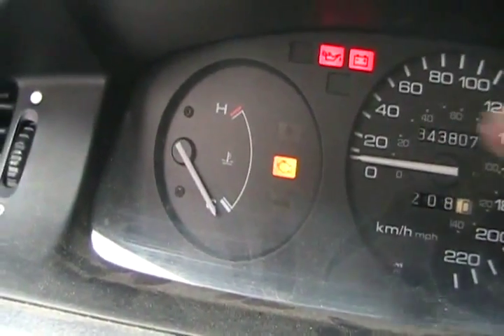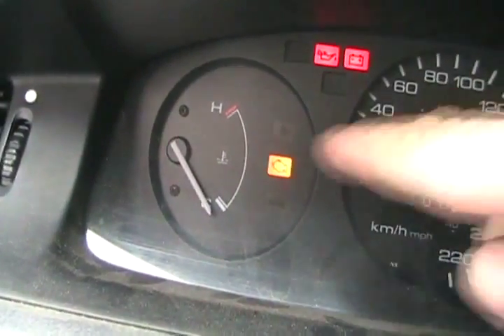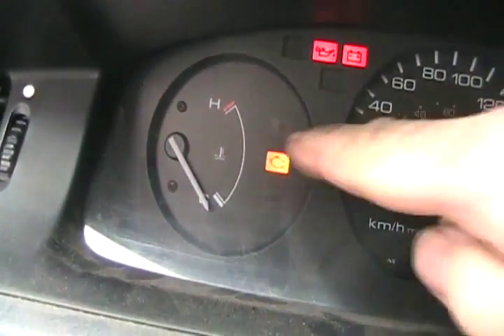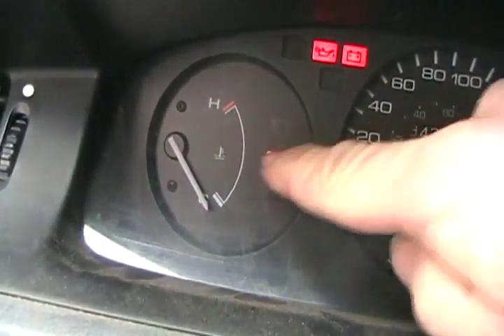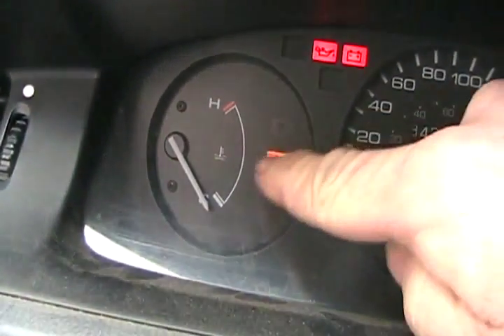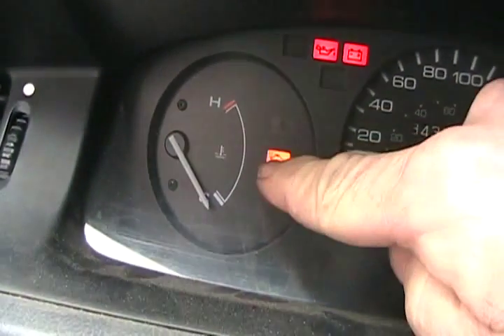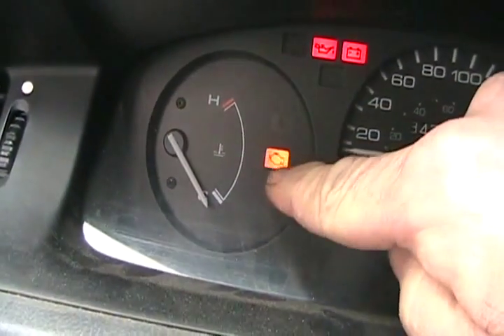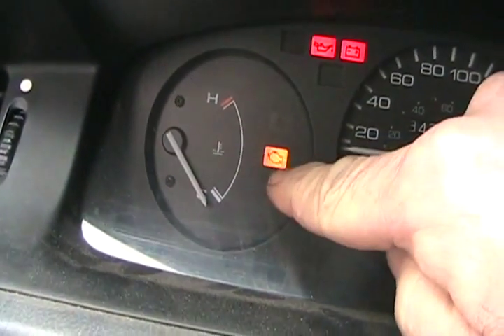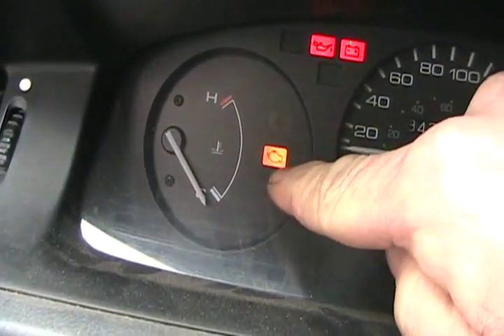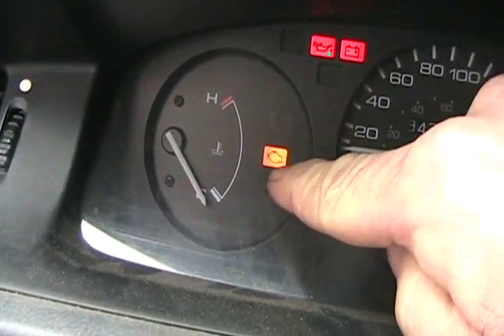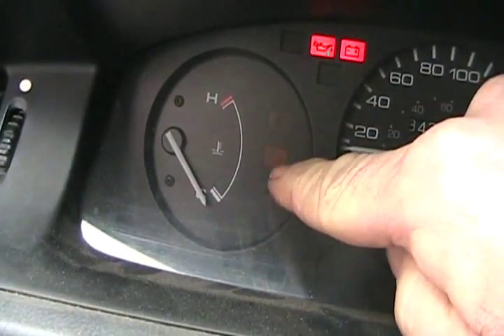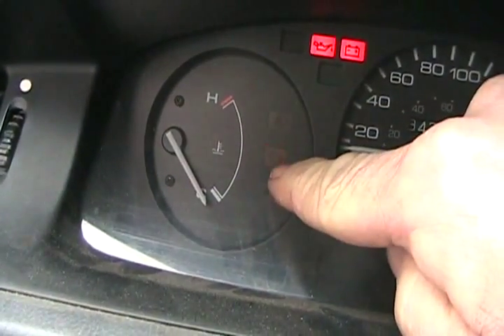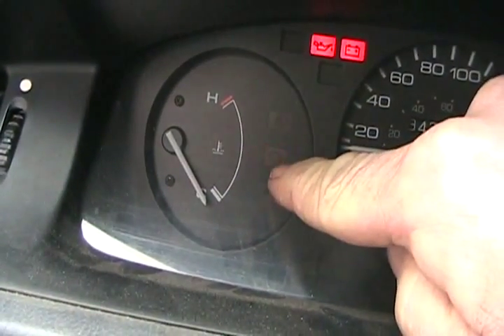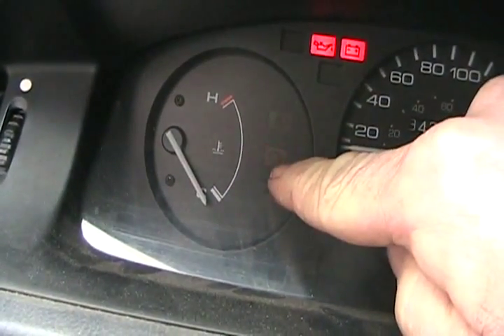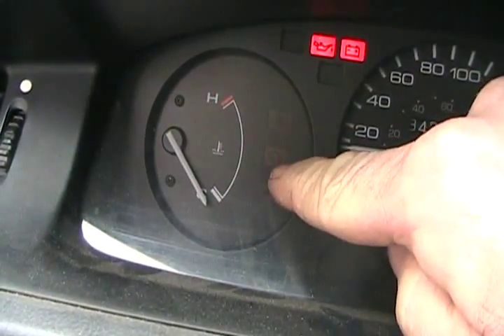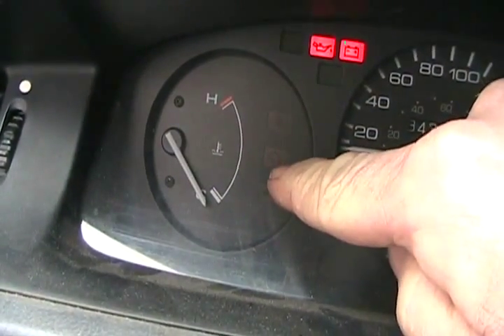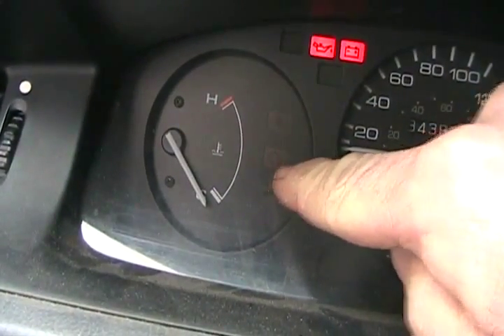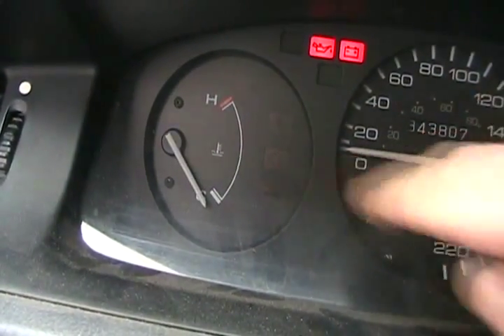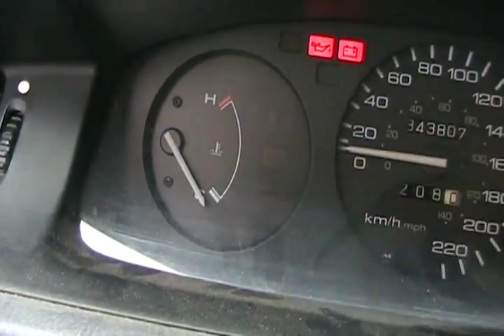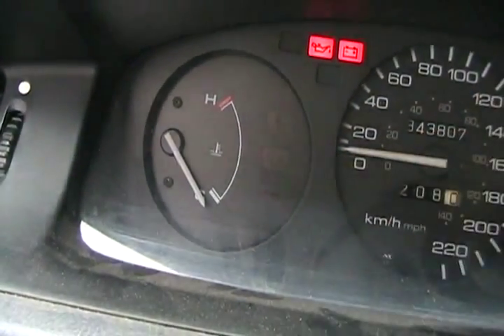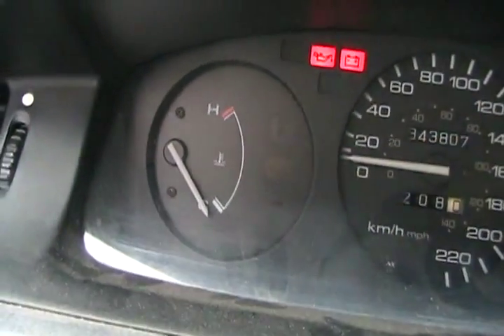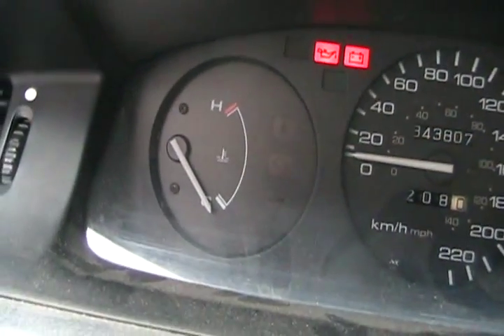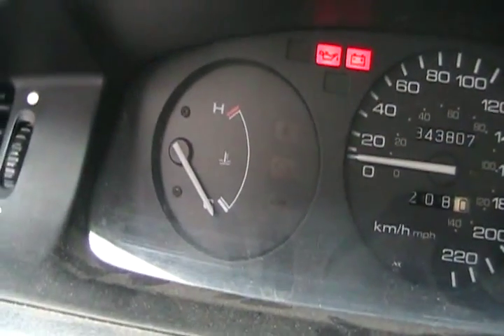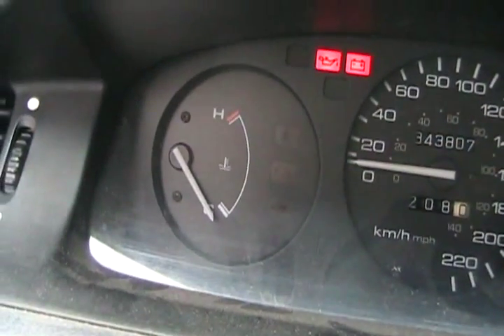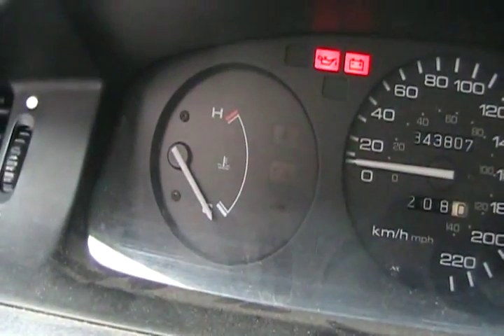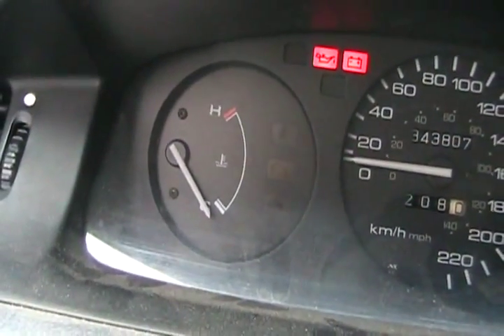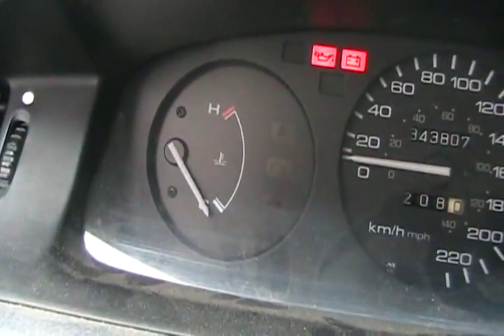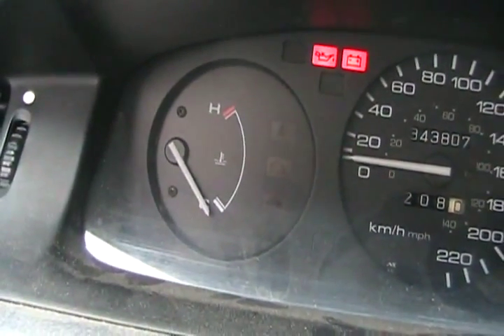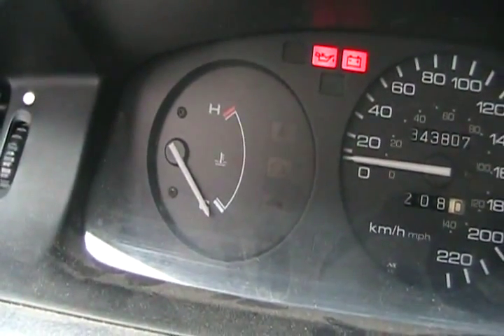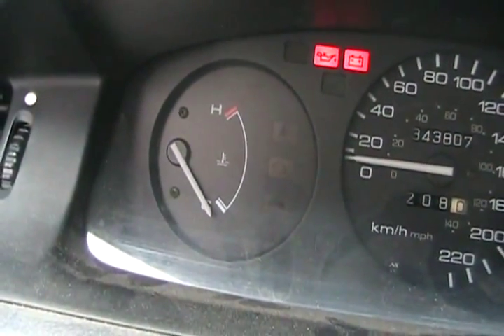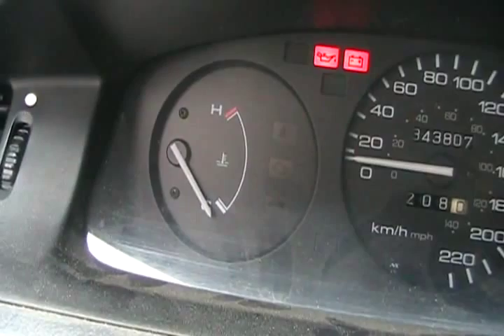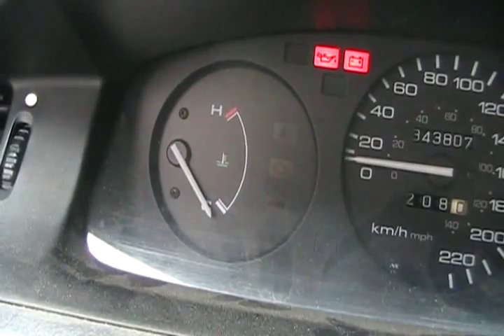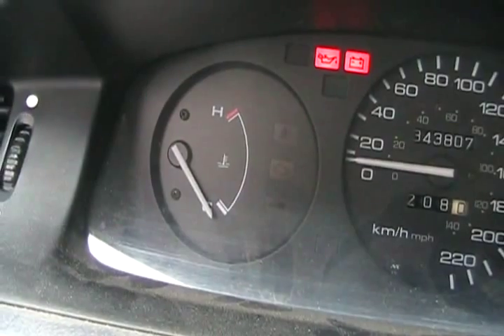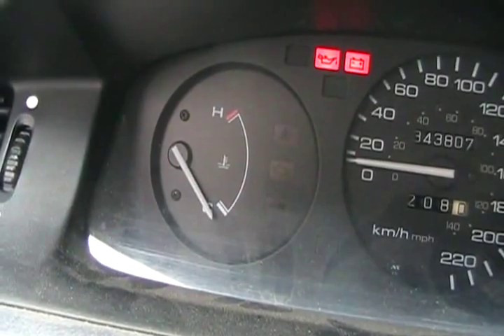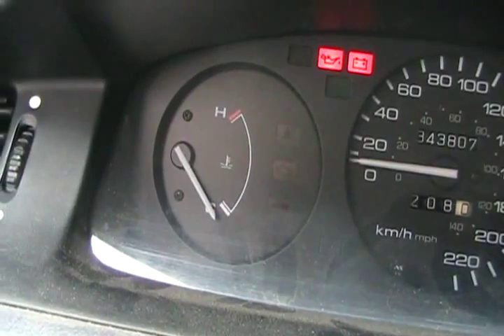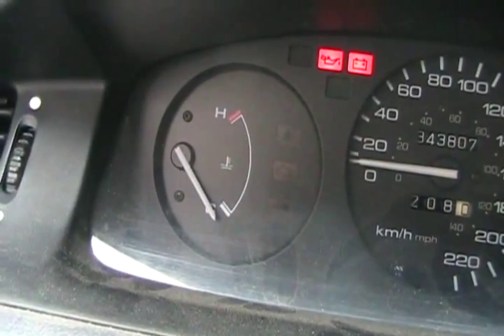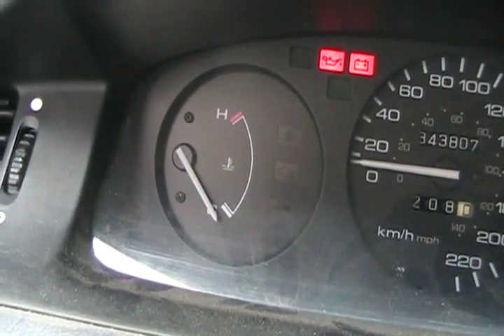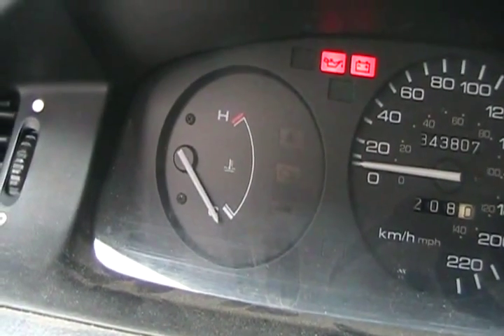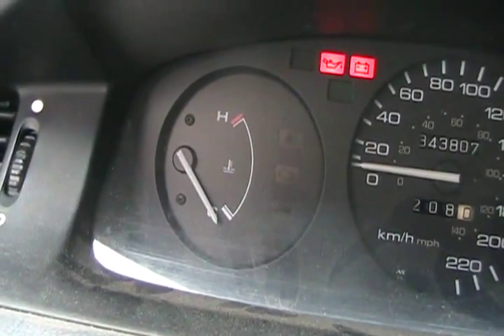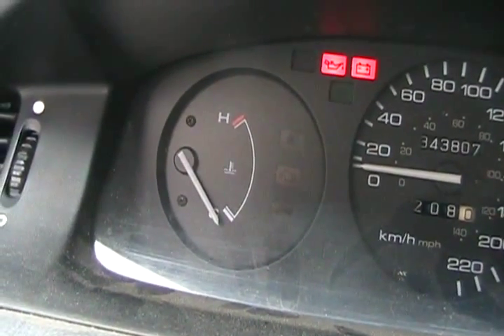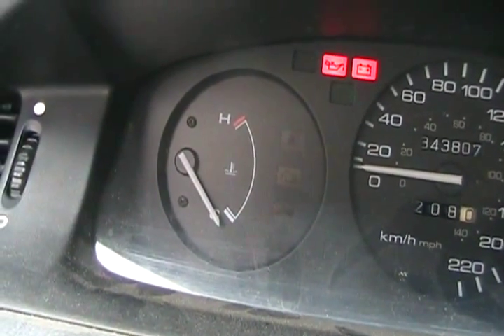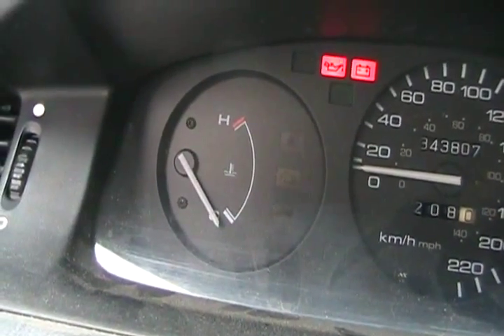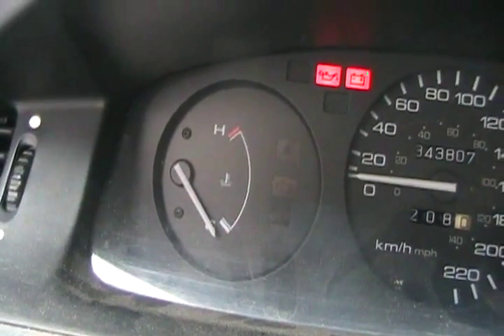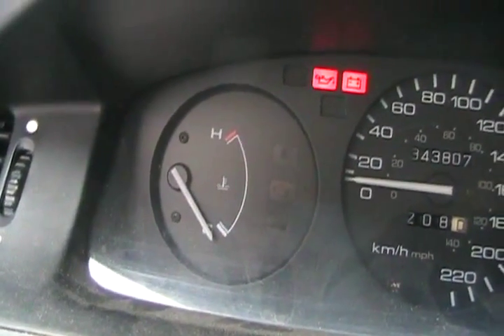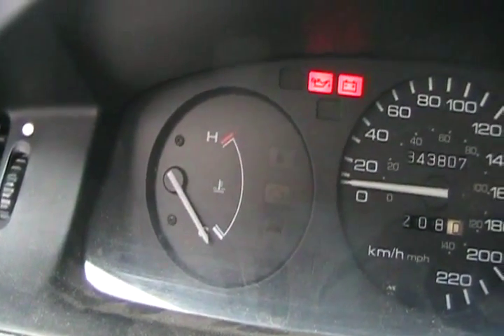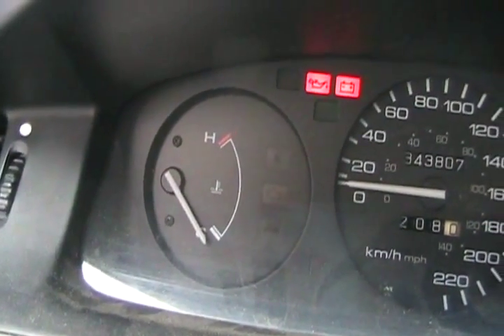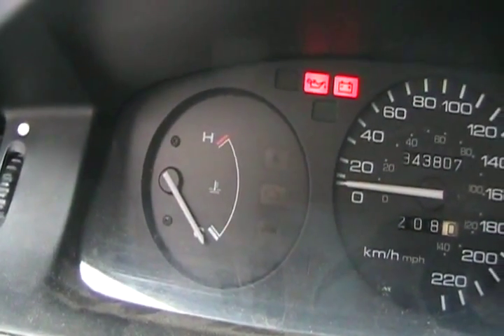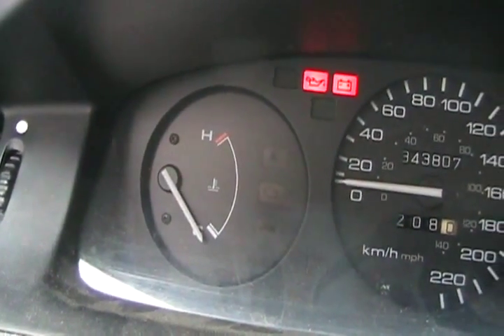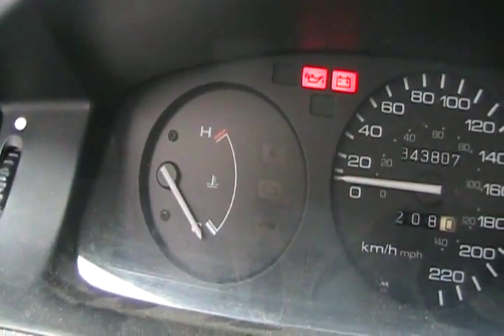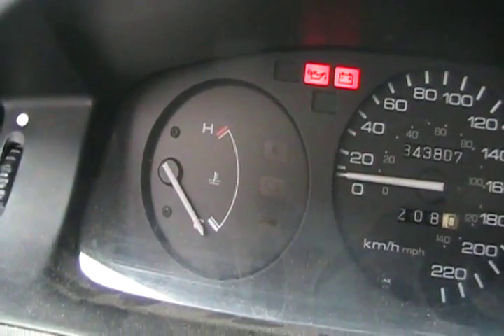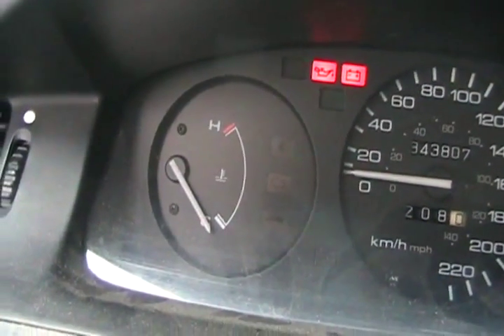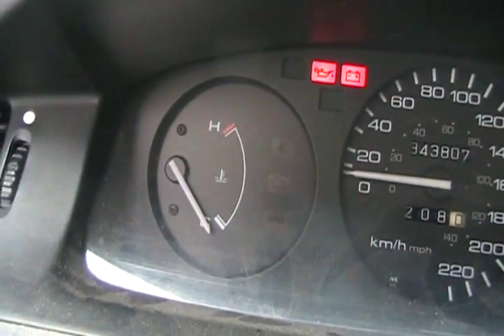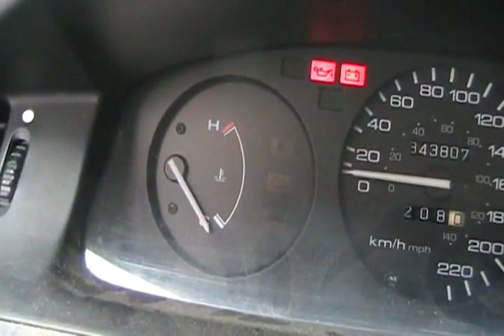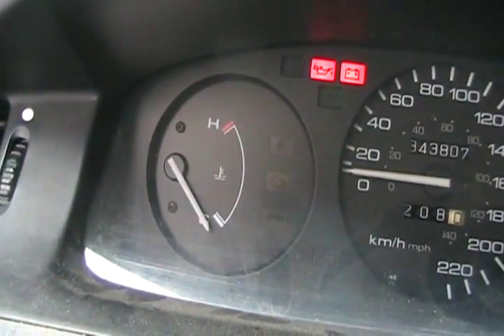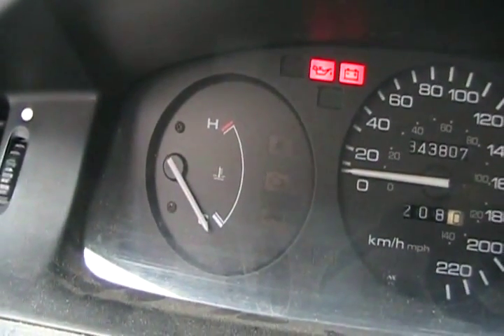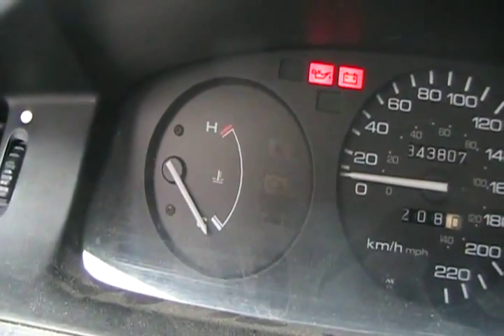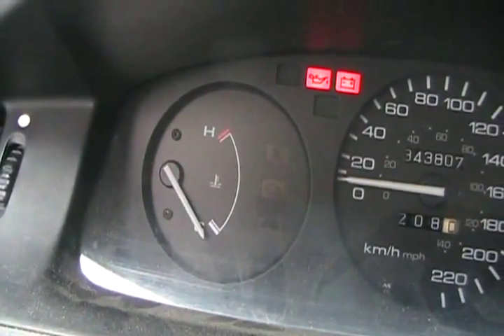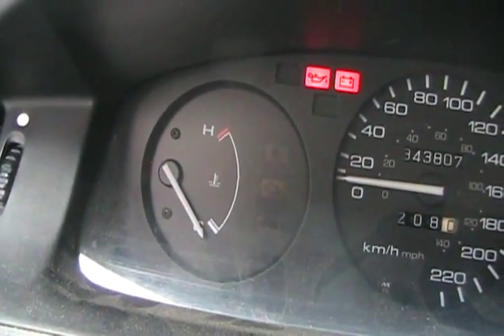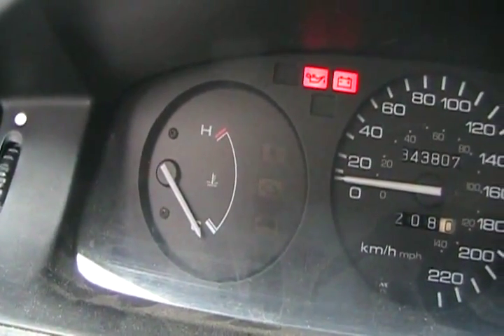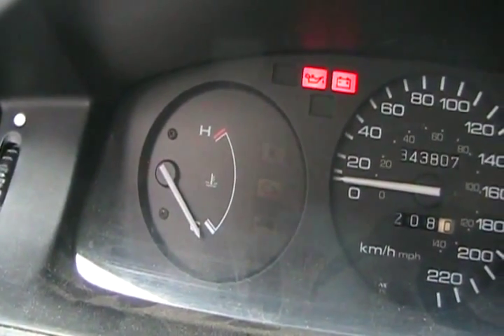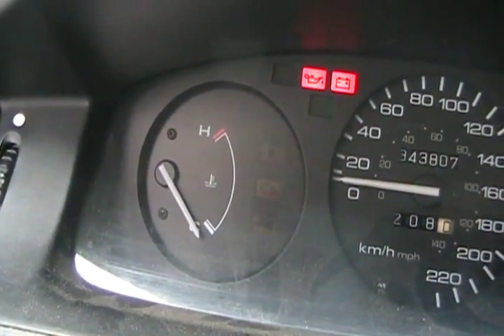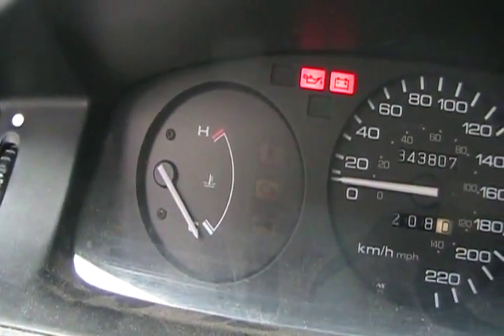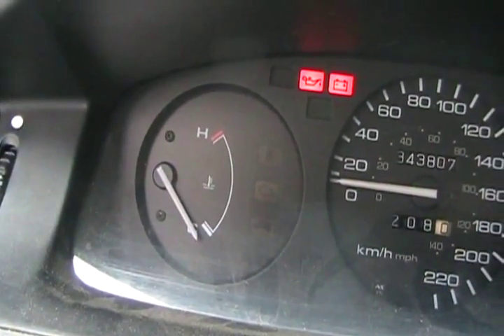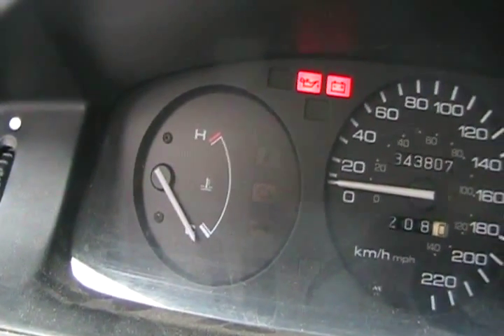Now we're going to talk about idiot lights — service engine soon lights, yellow ones, and red lights.